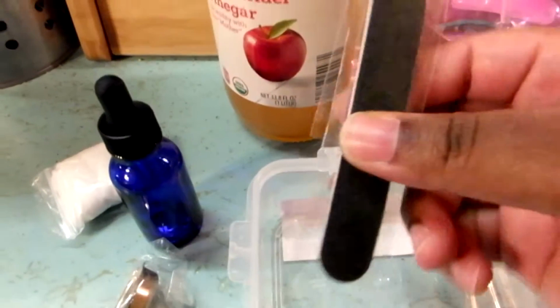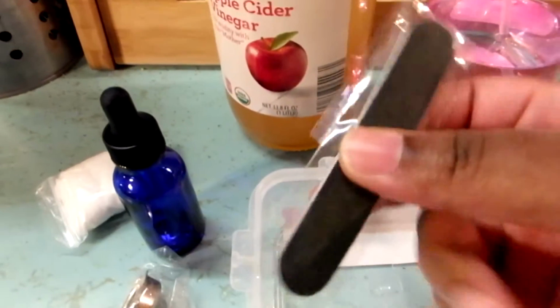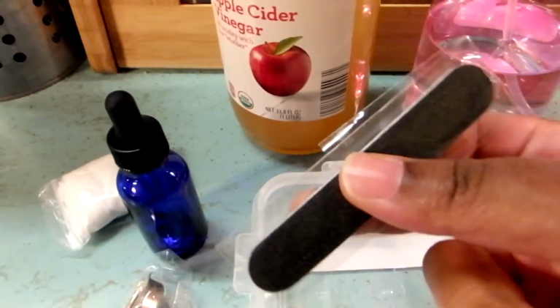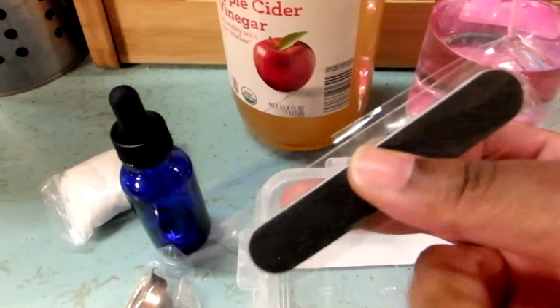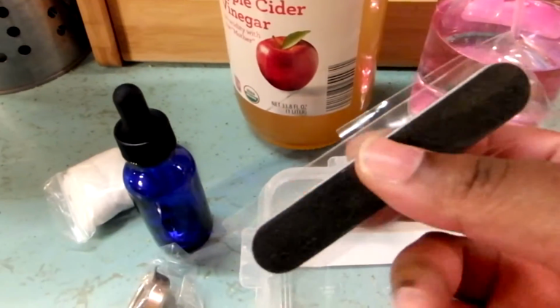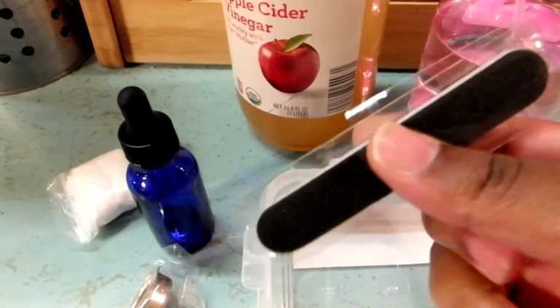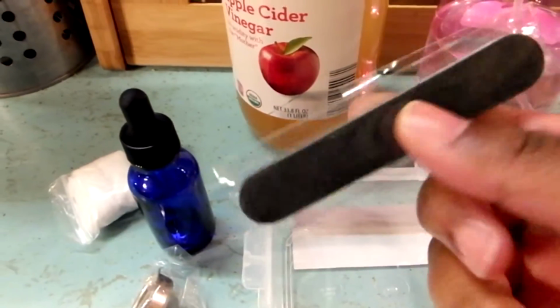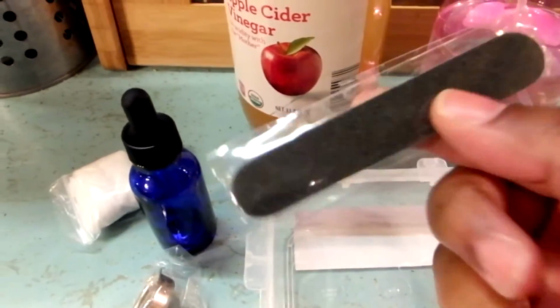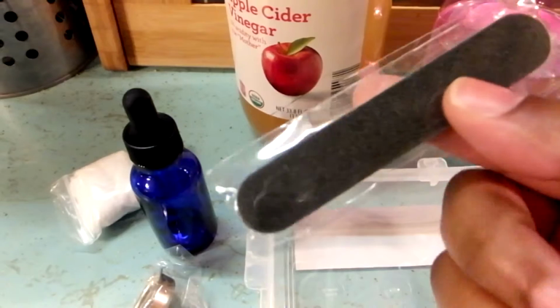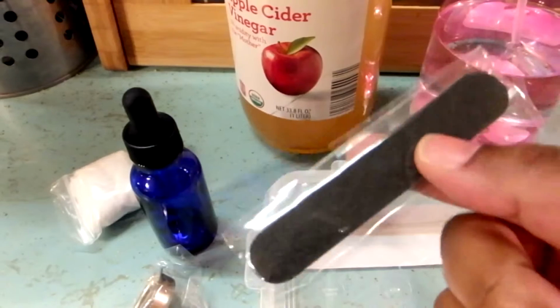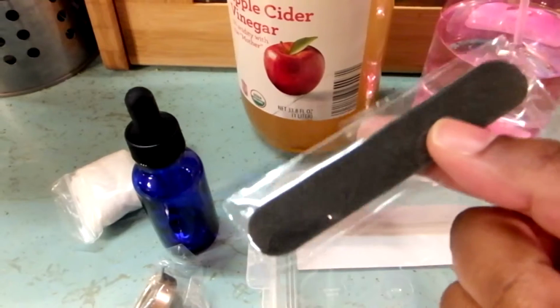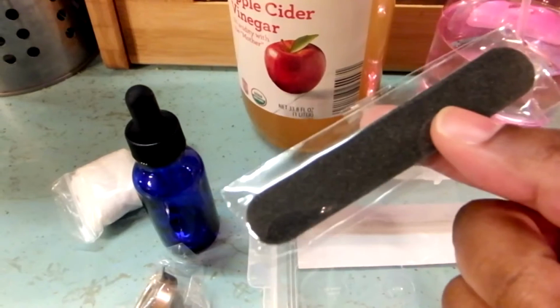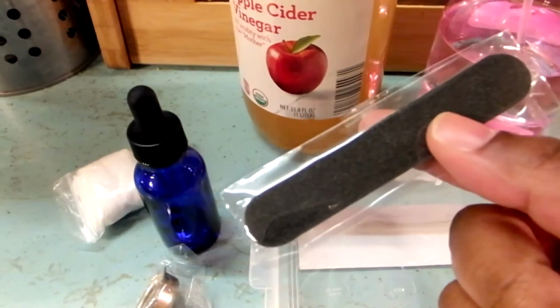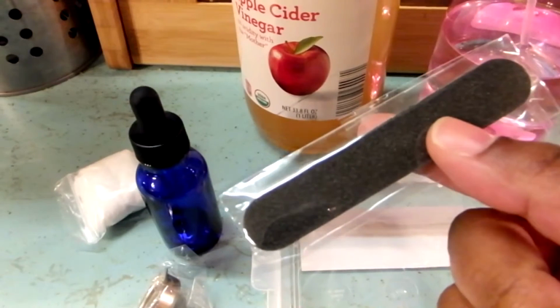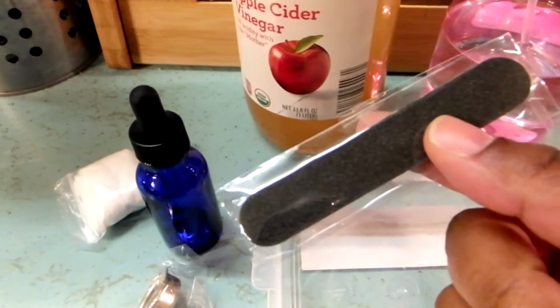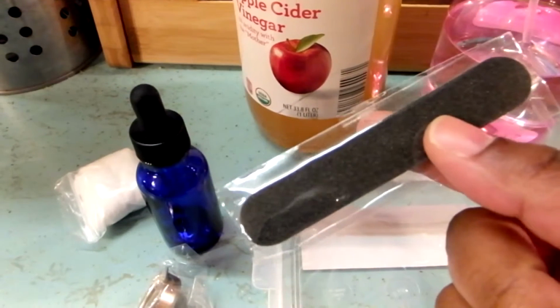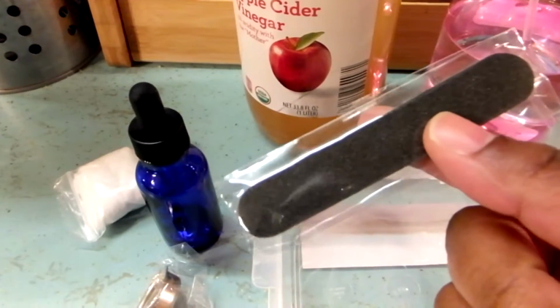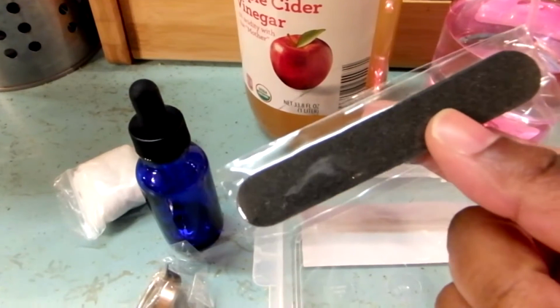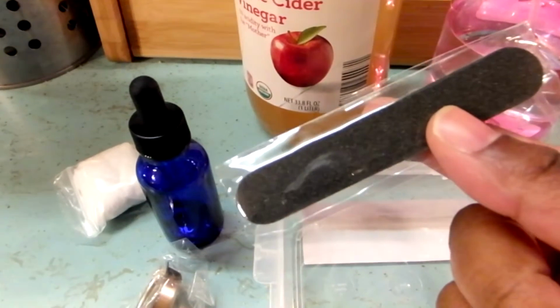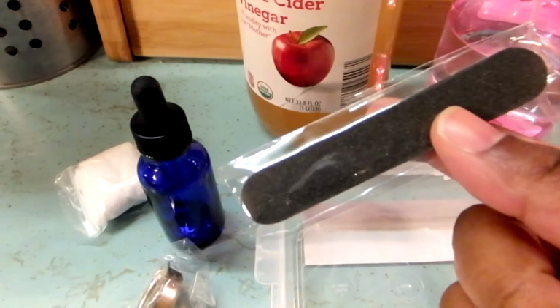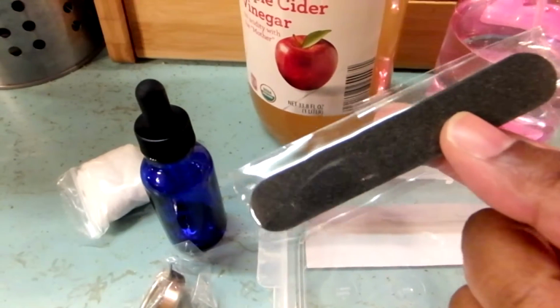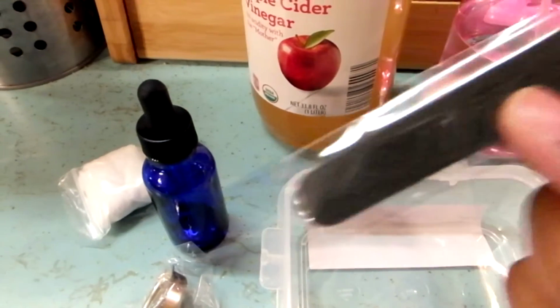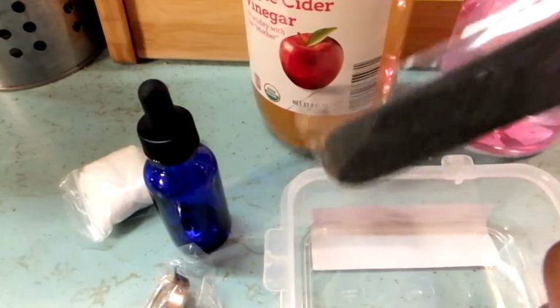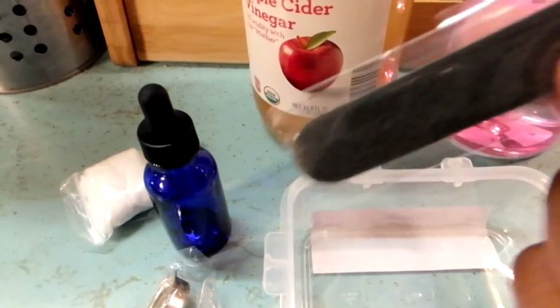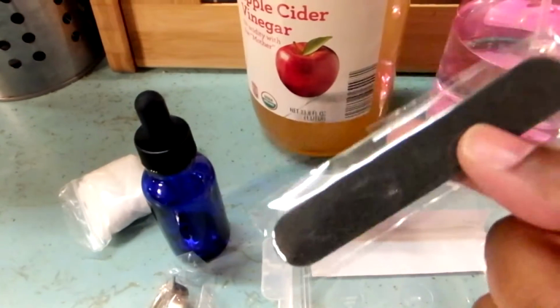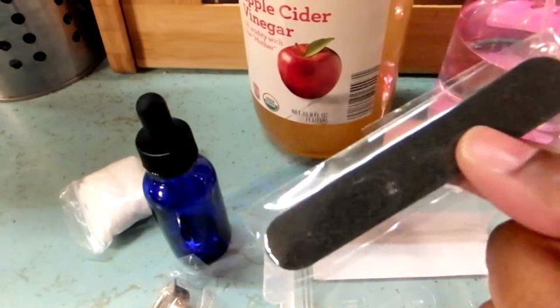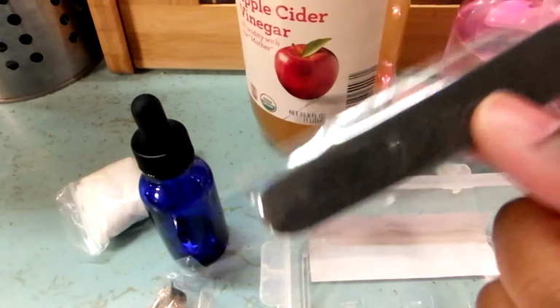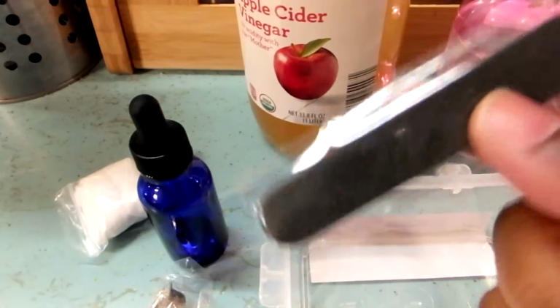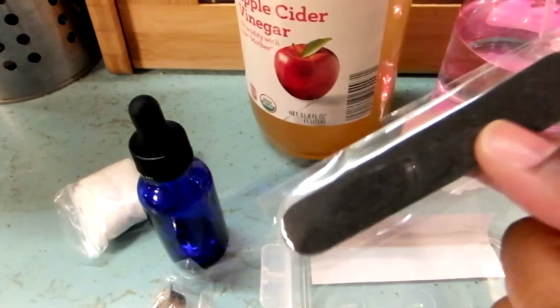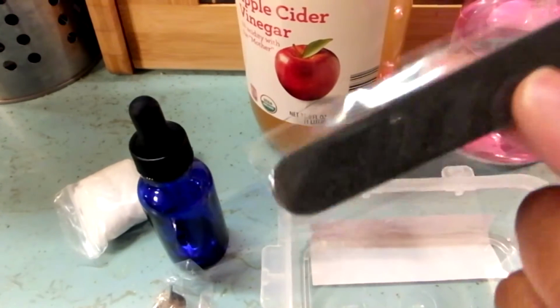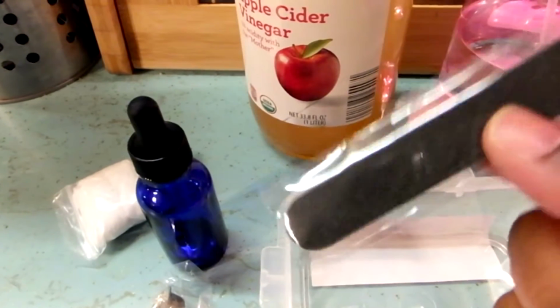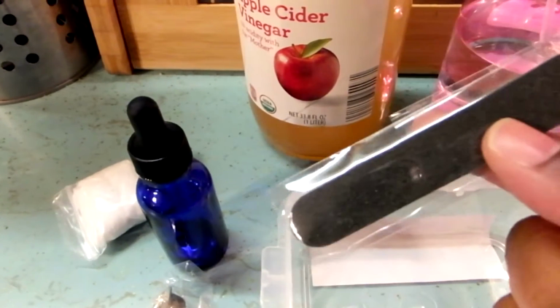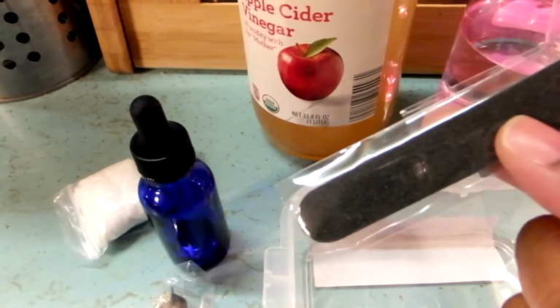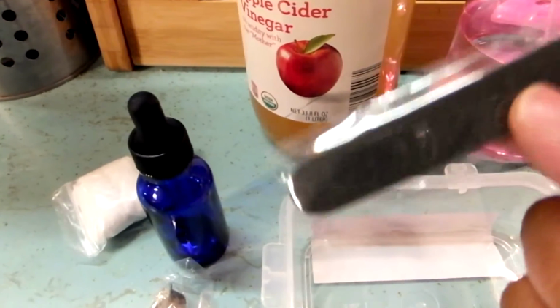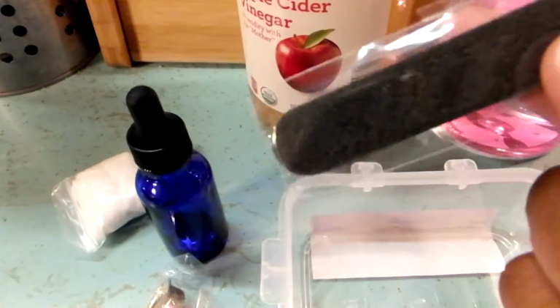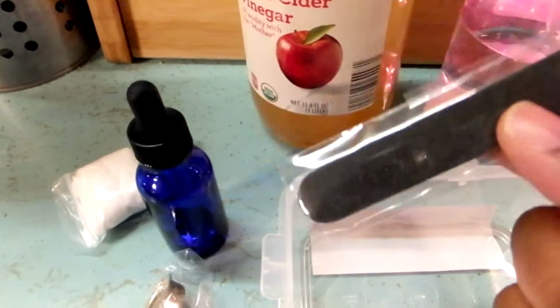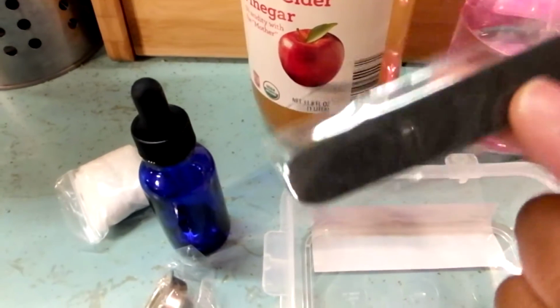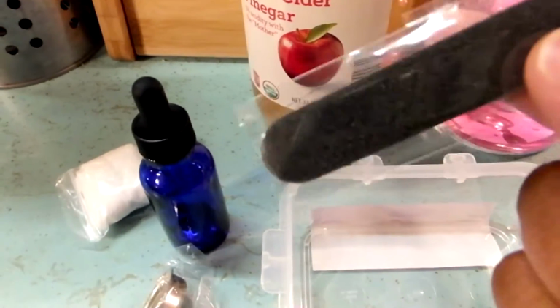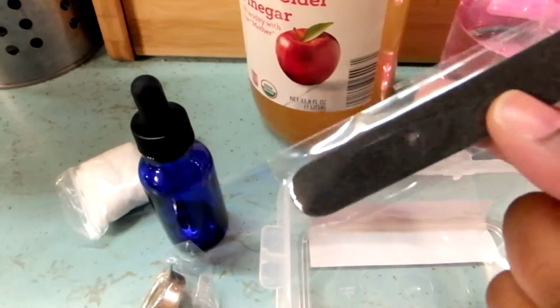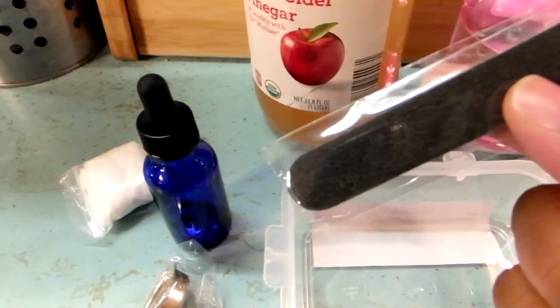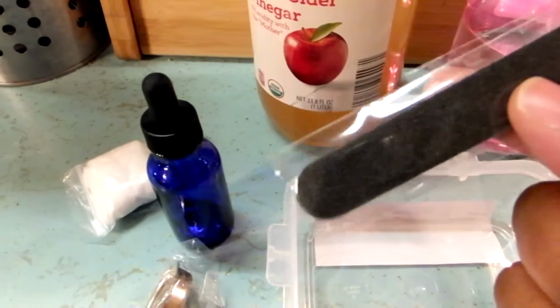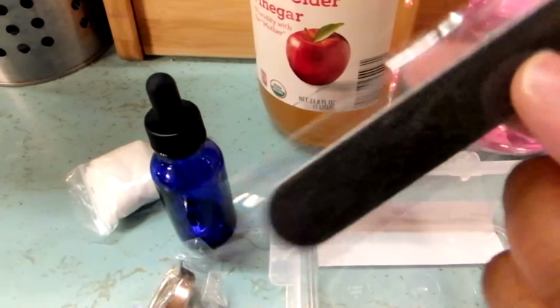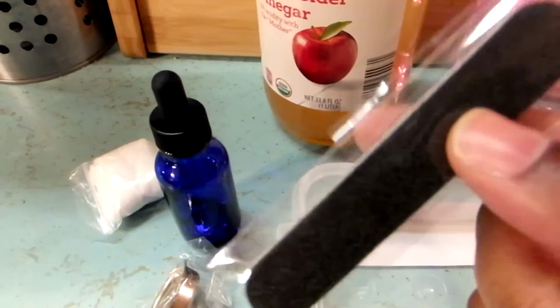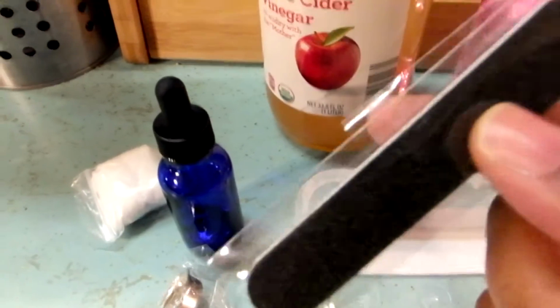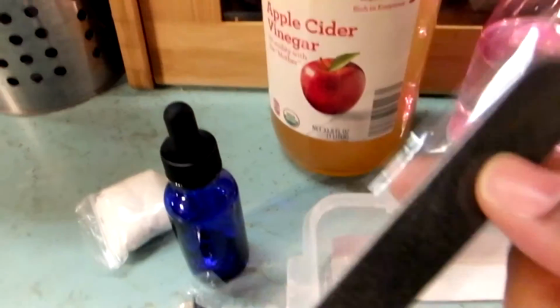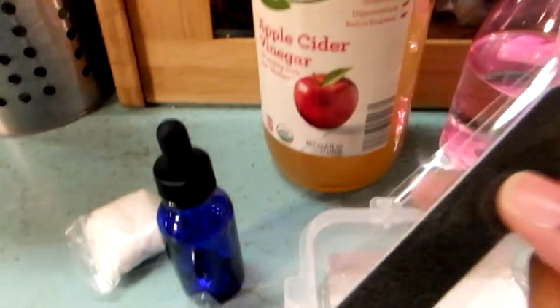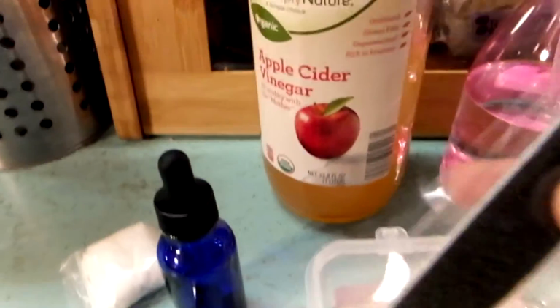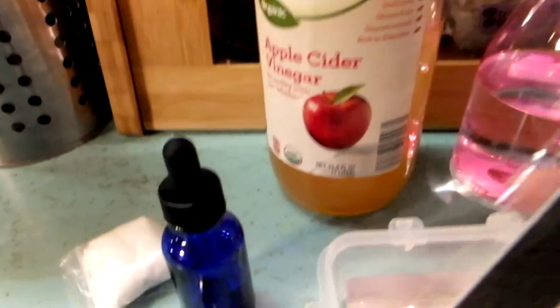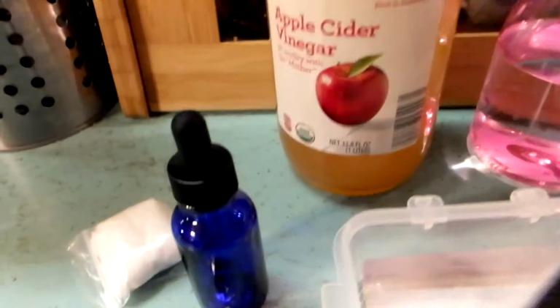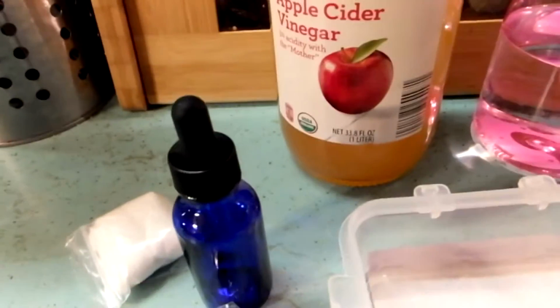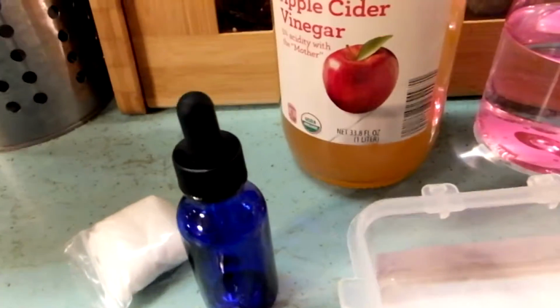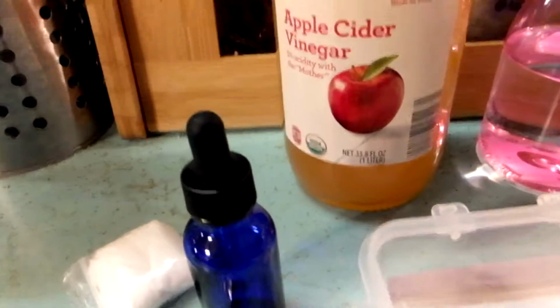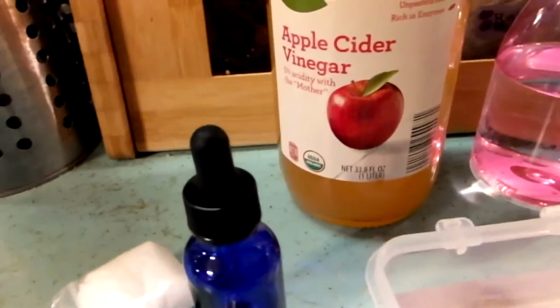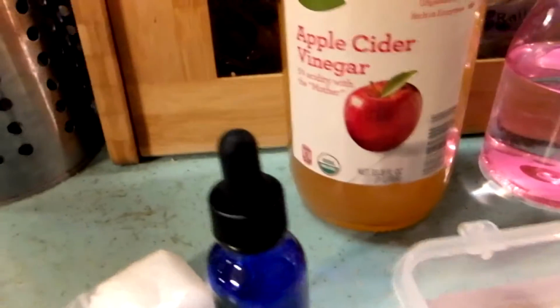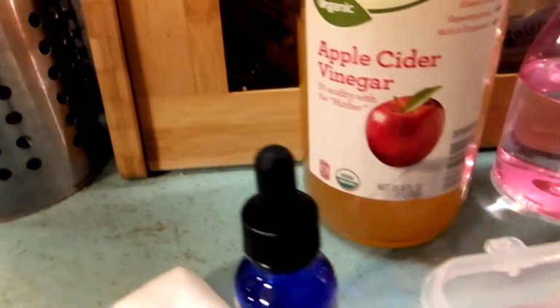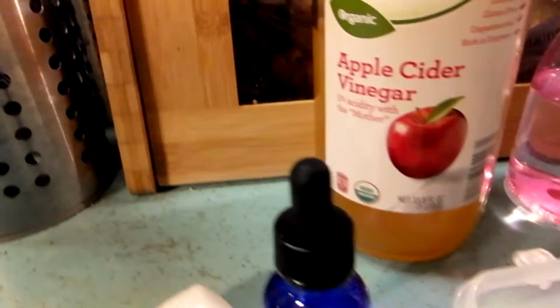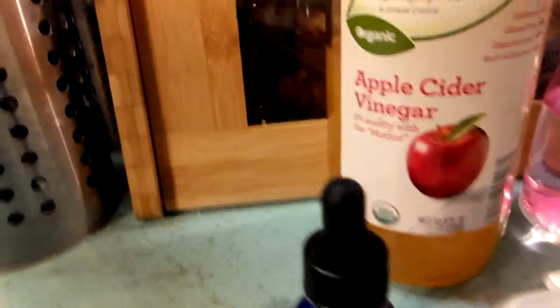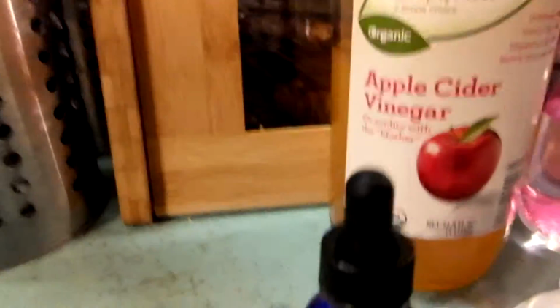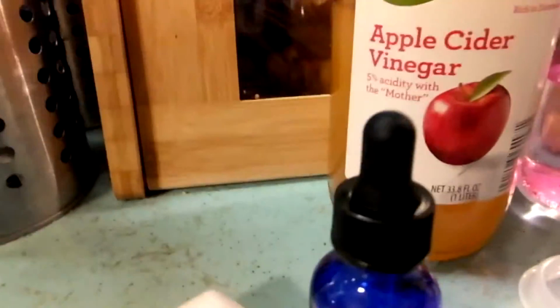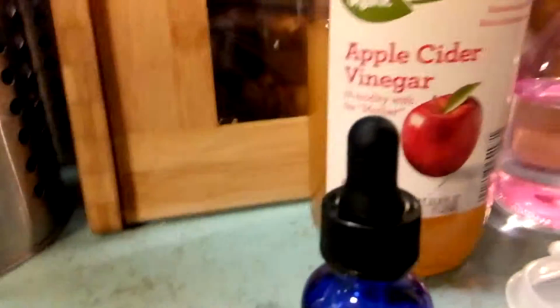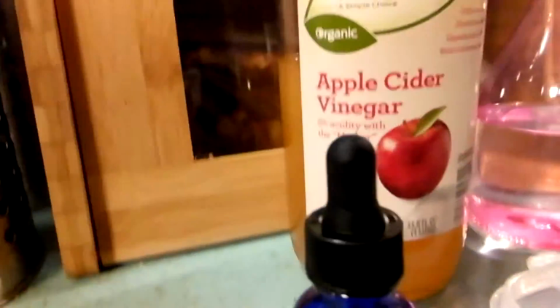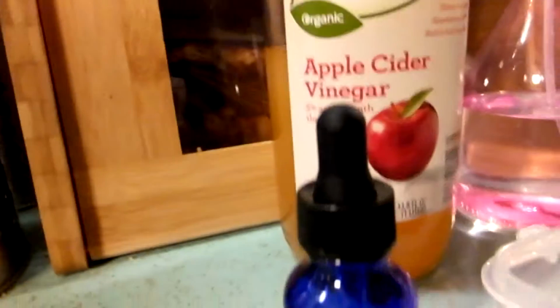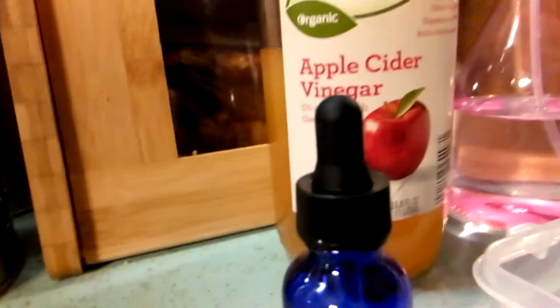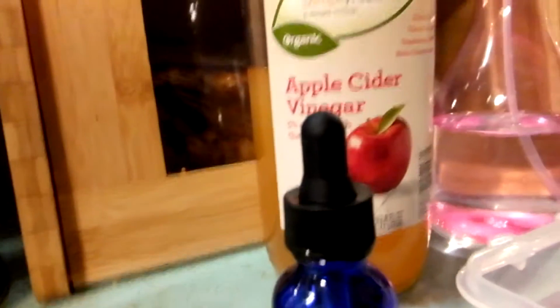And you also get an emery board. I will tell y'all each step as we go along.